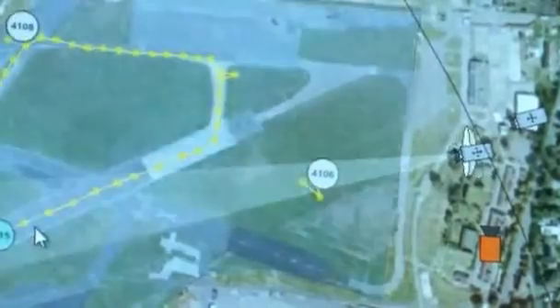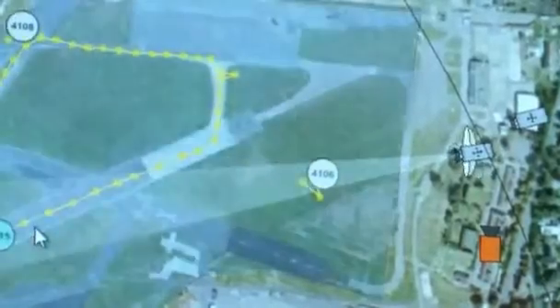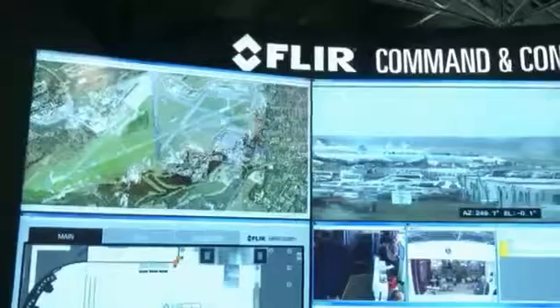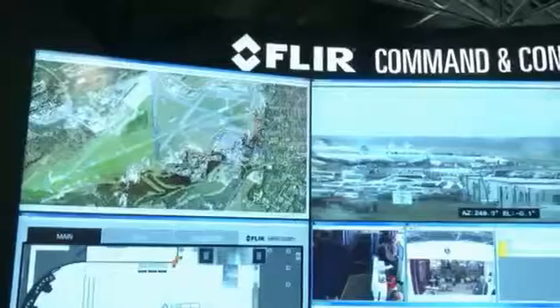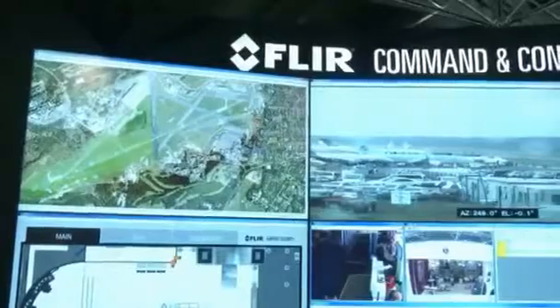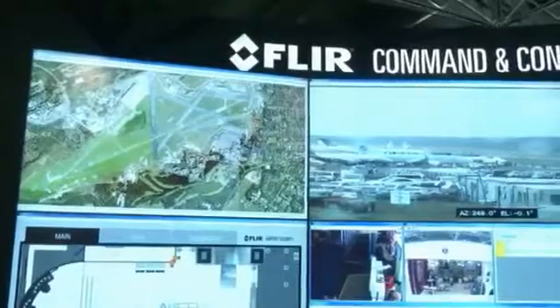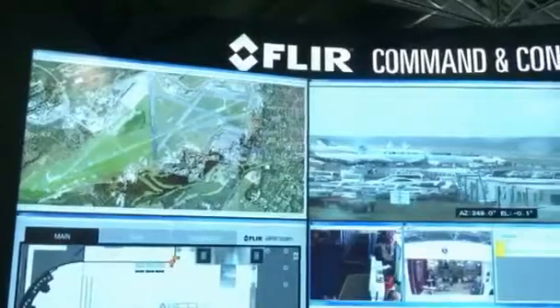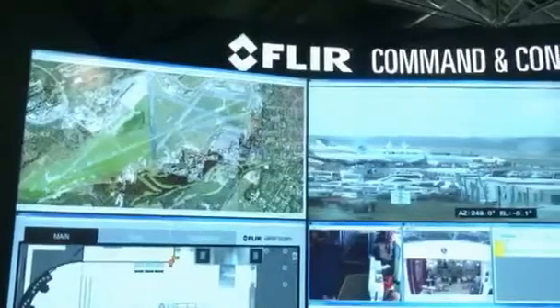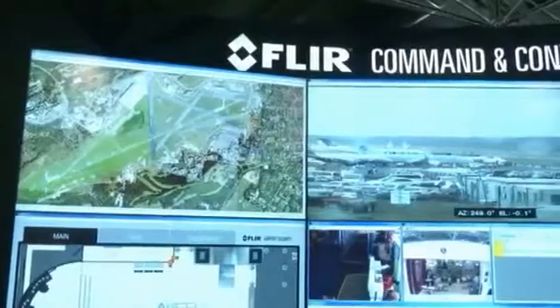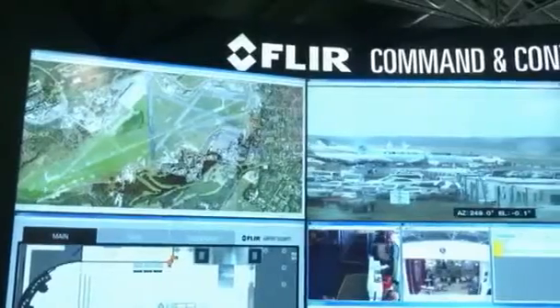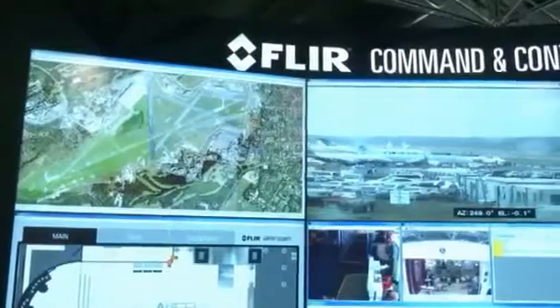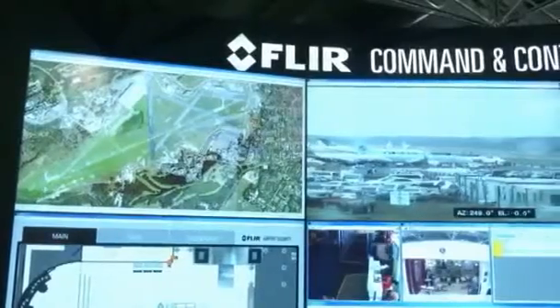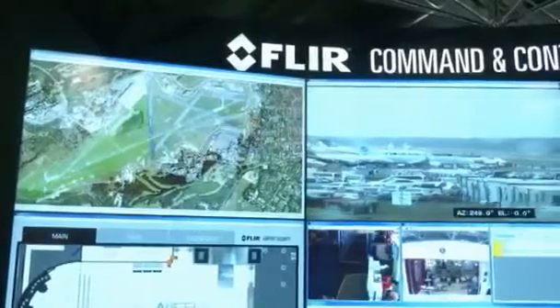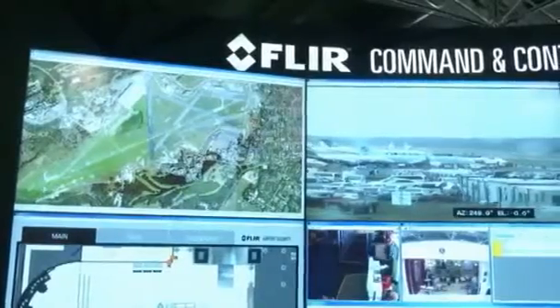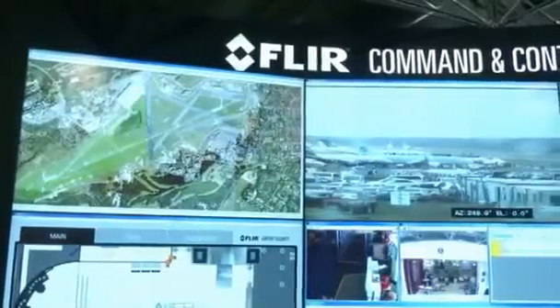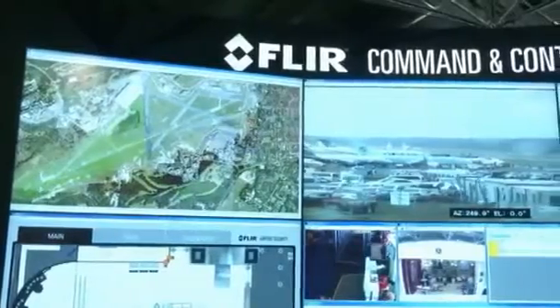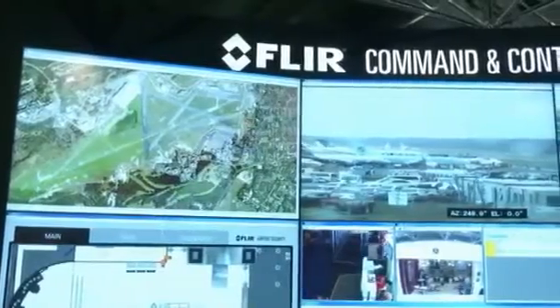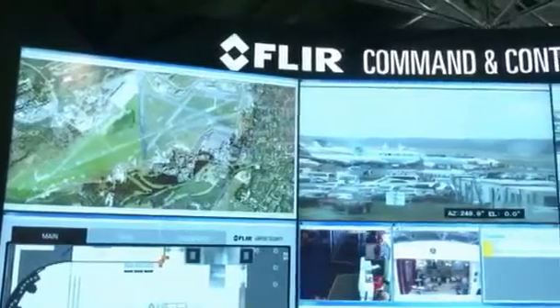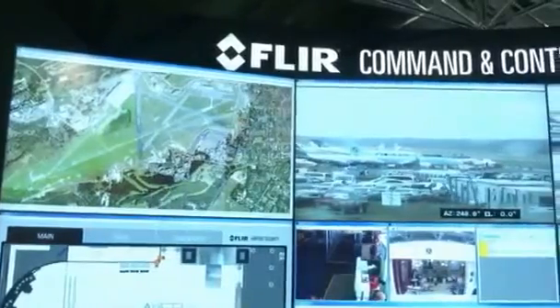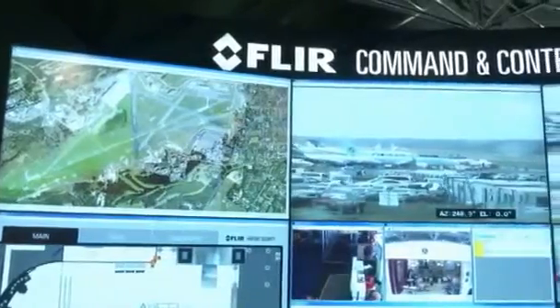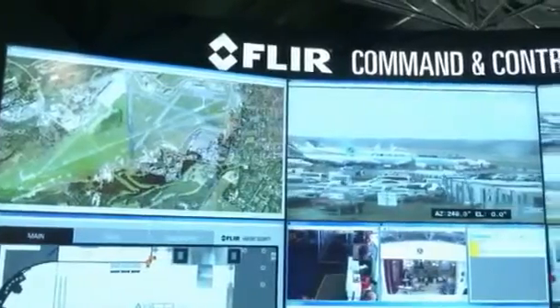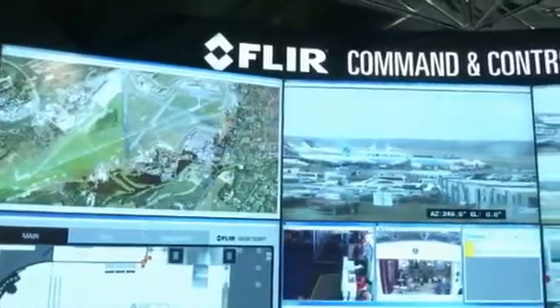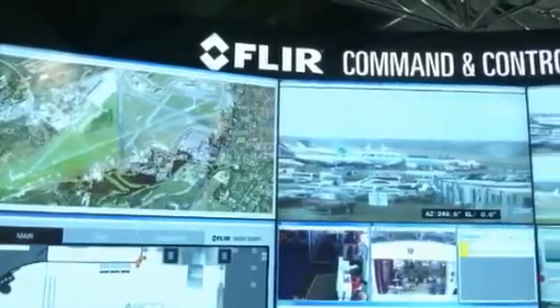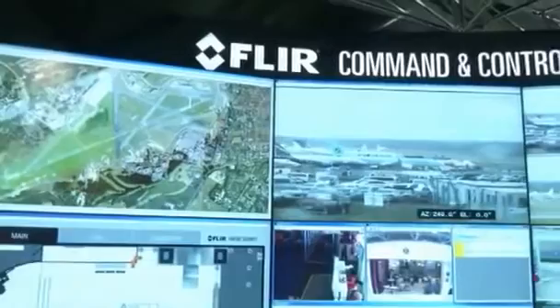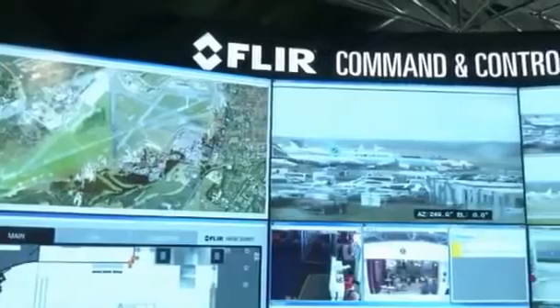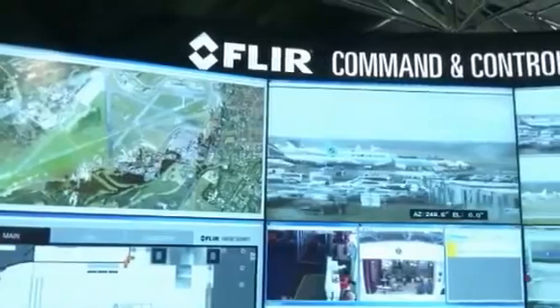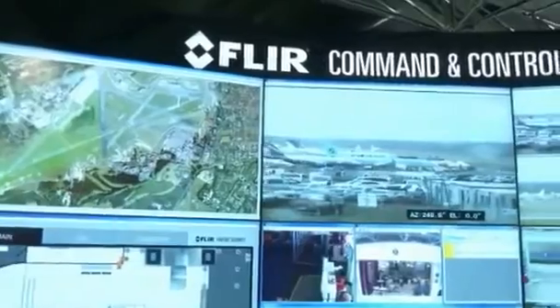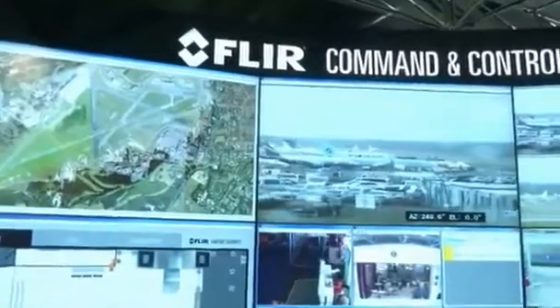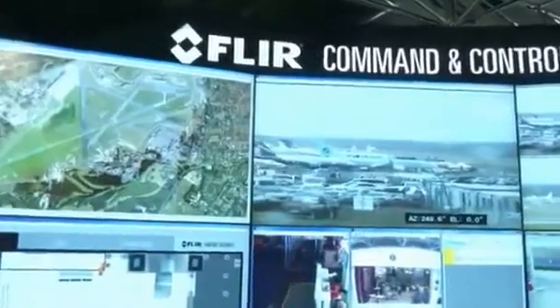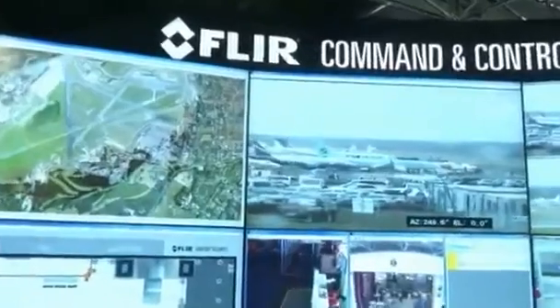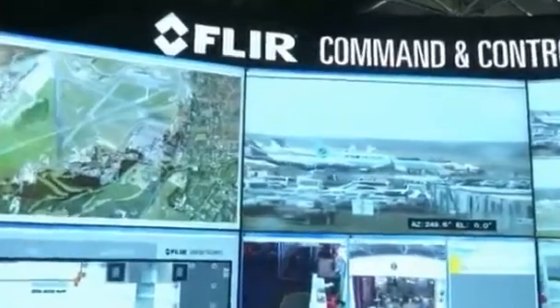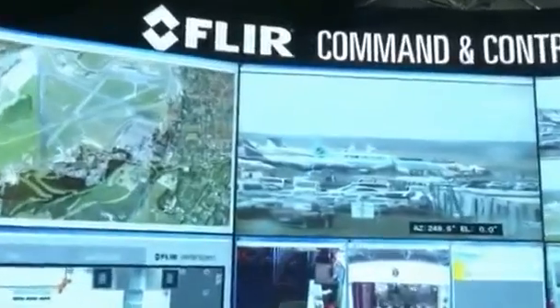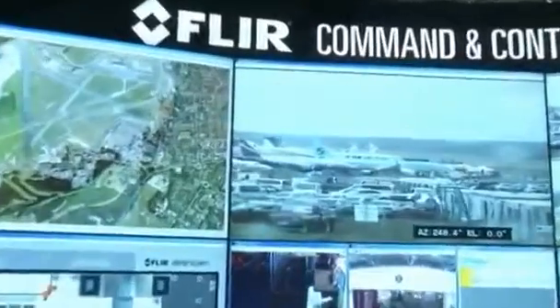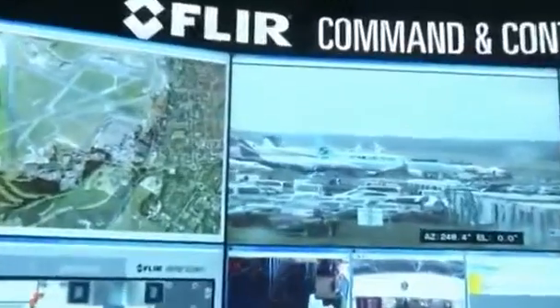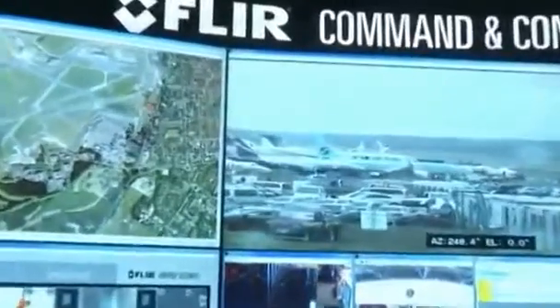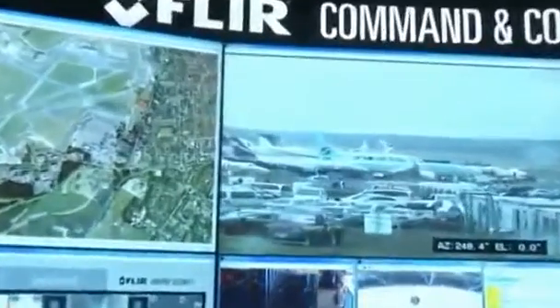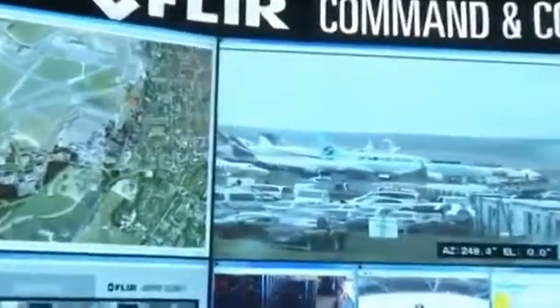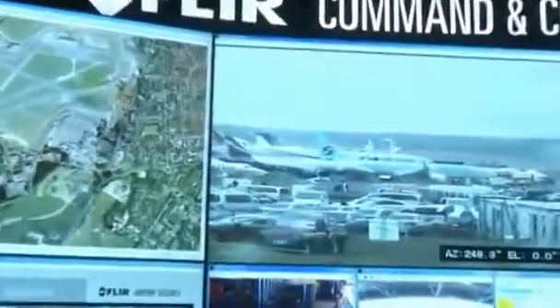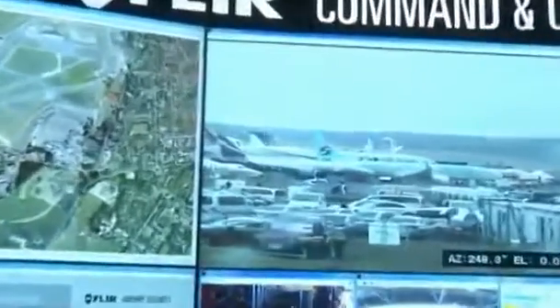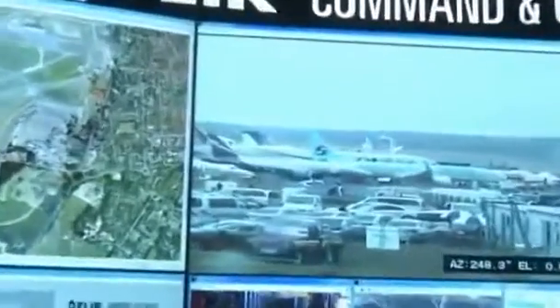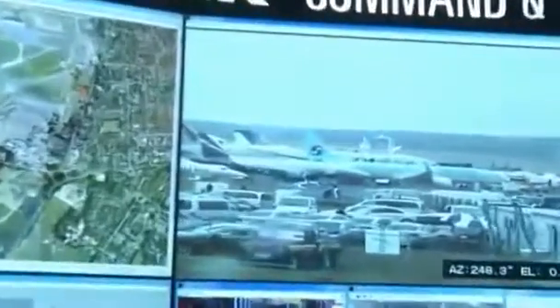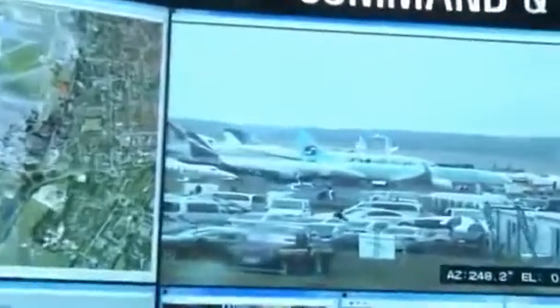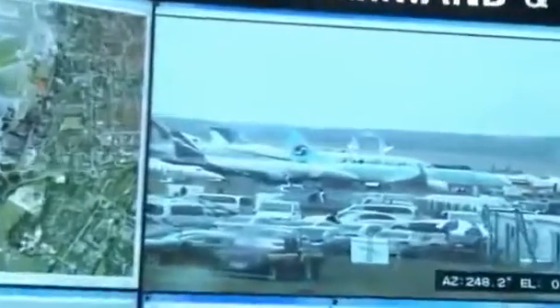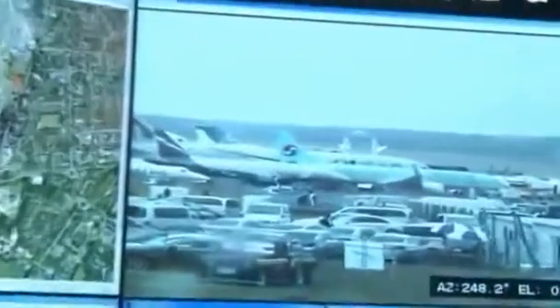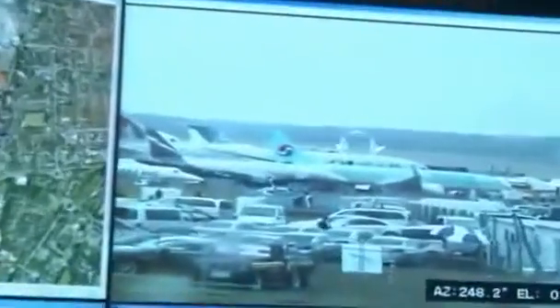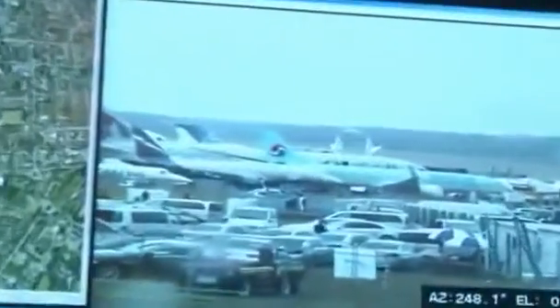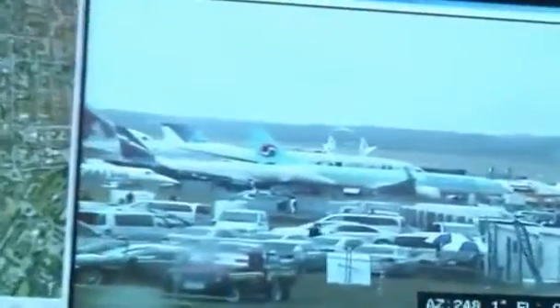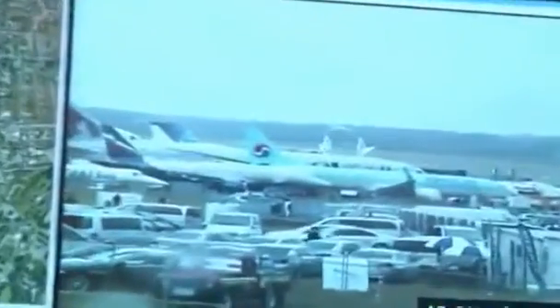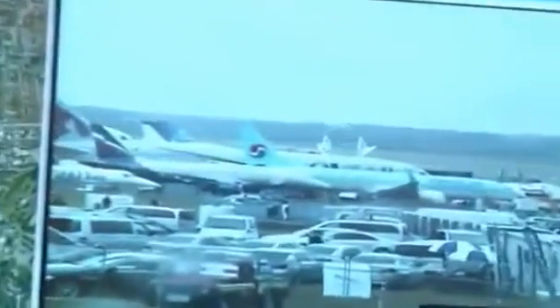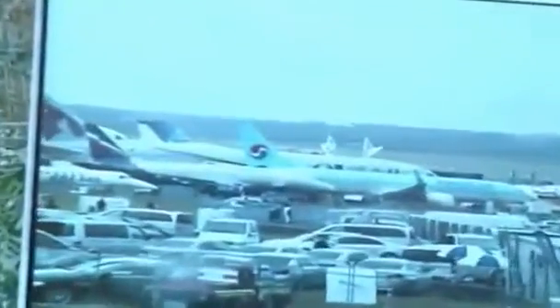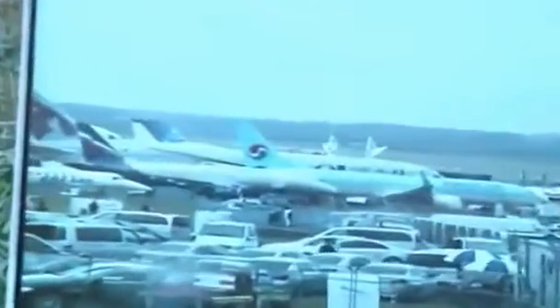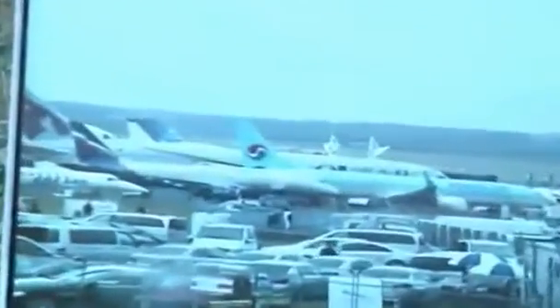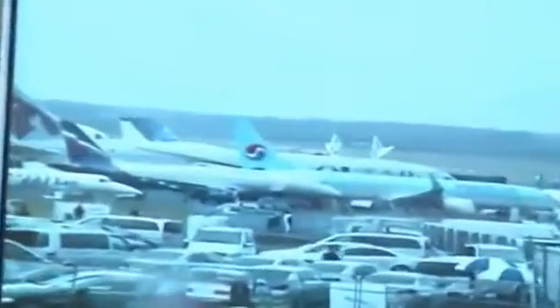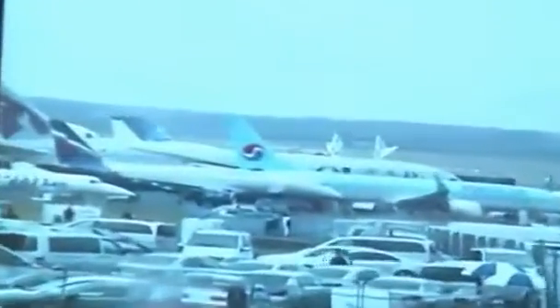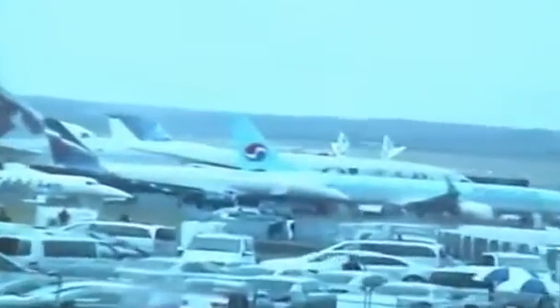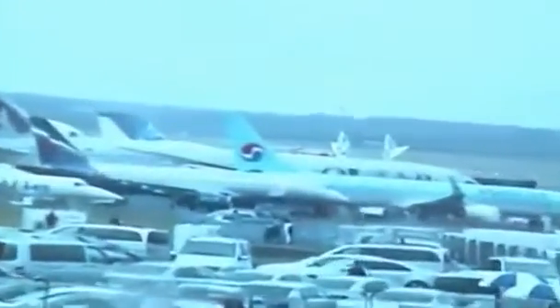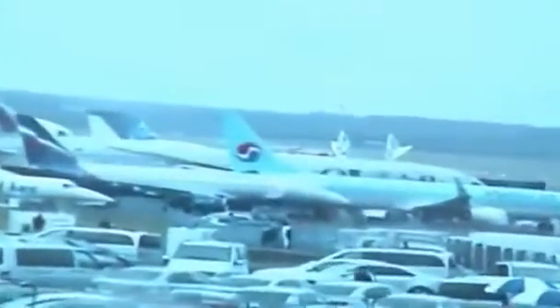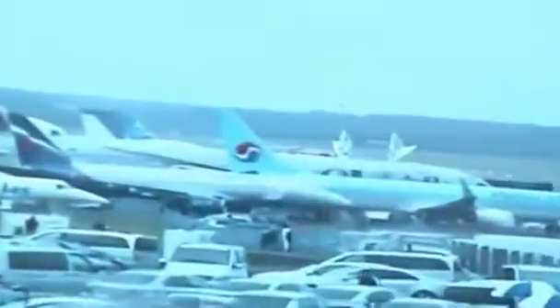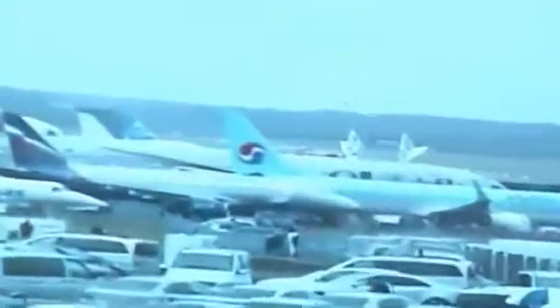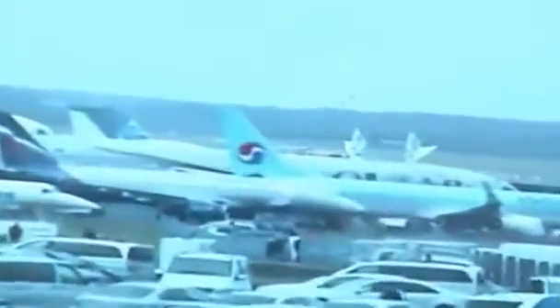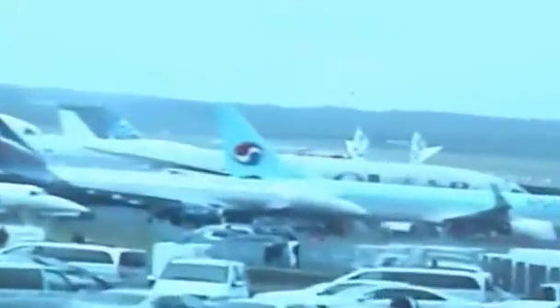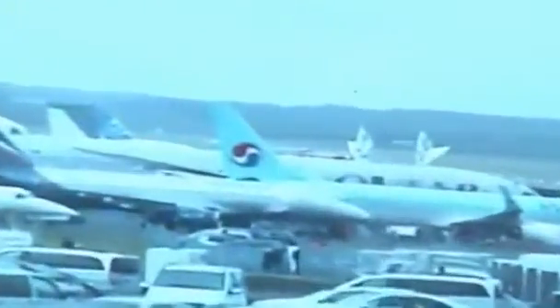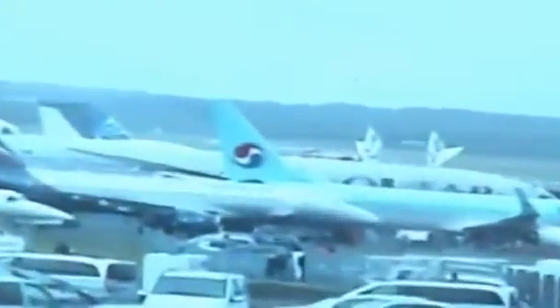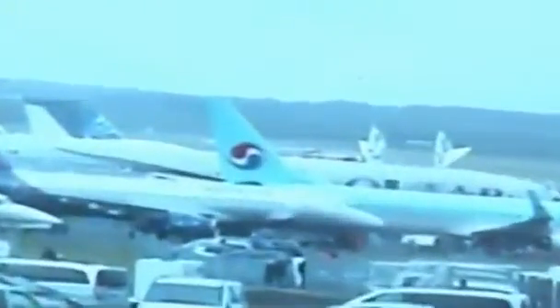FLIR's futuristic security aids include a radar software package called Command Space Chameleon to monitor perimeter security. It uses cameras hooked up to radar, tracking any person or object in real time at the click of a mouse.